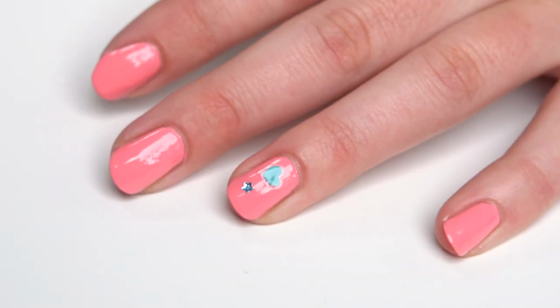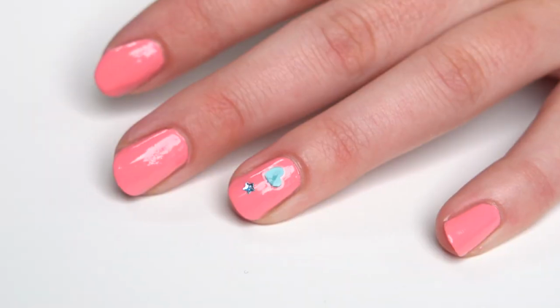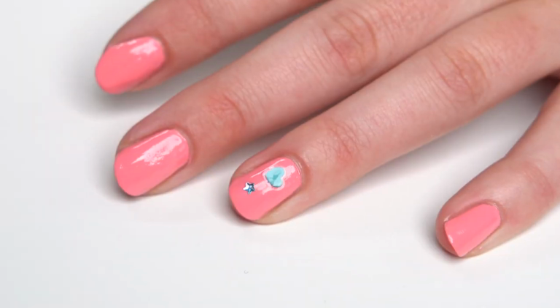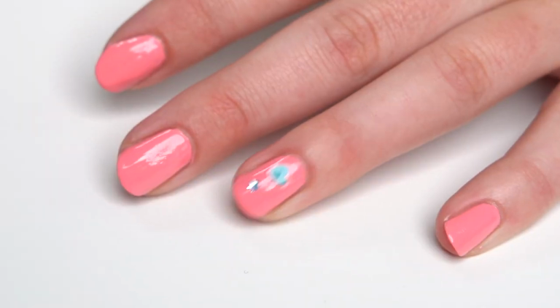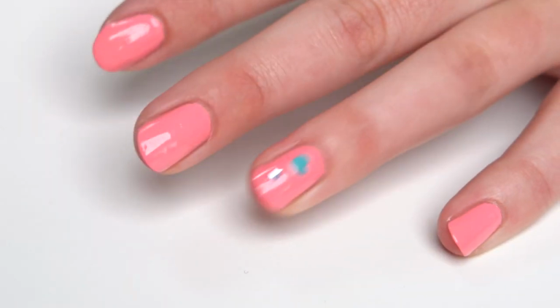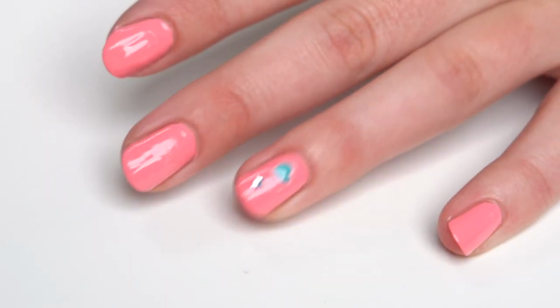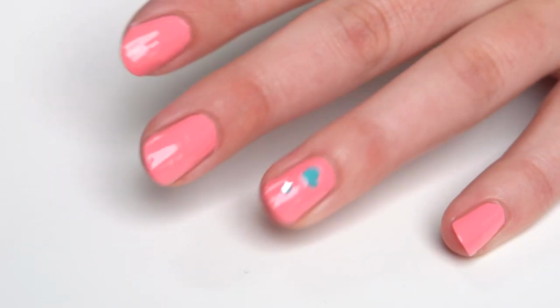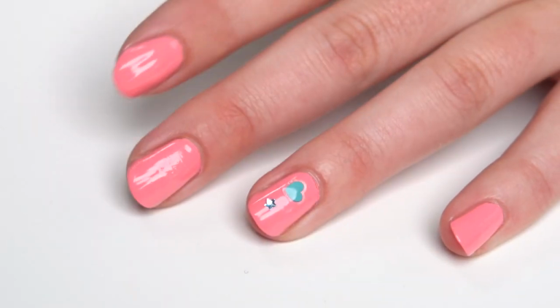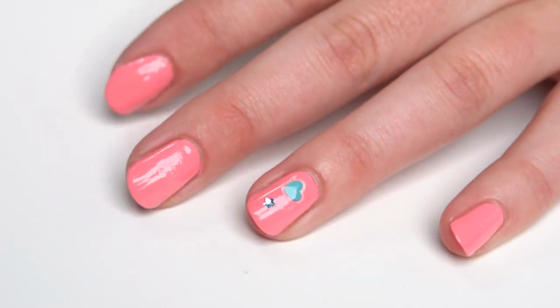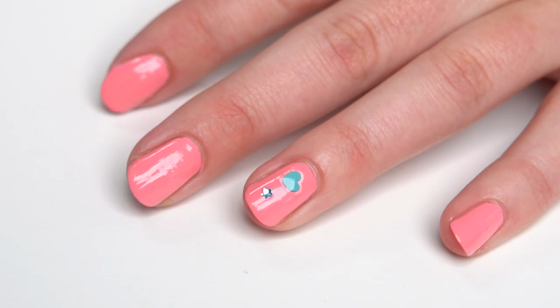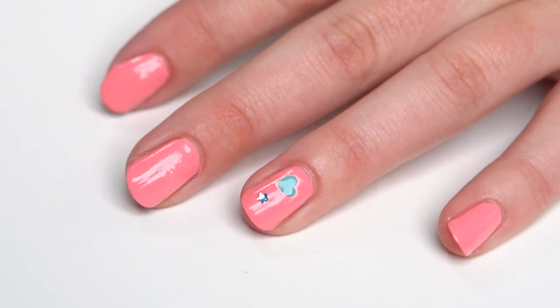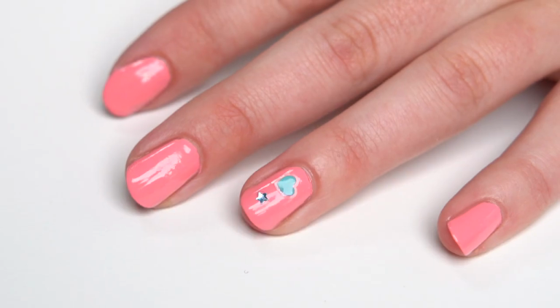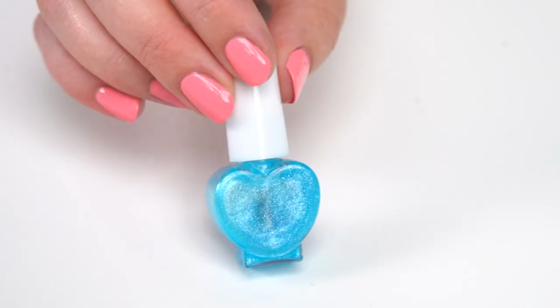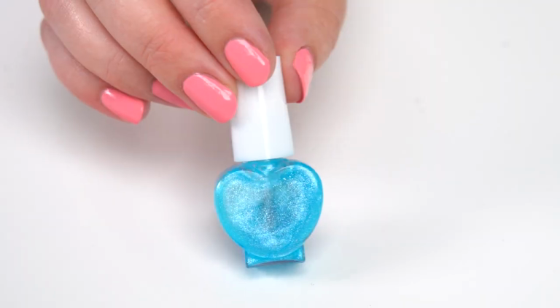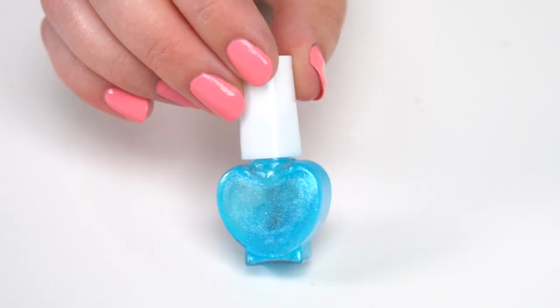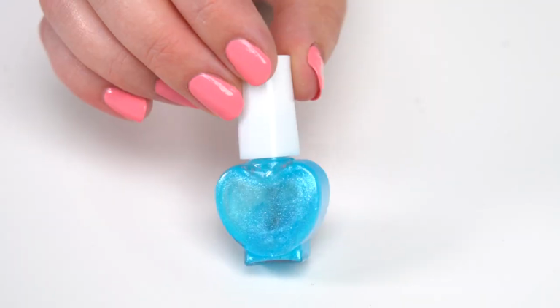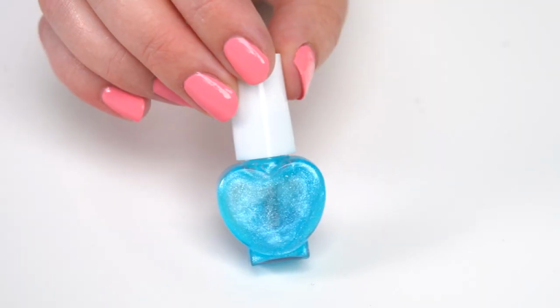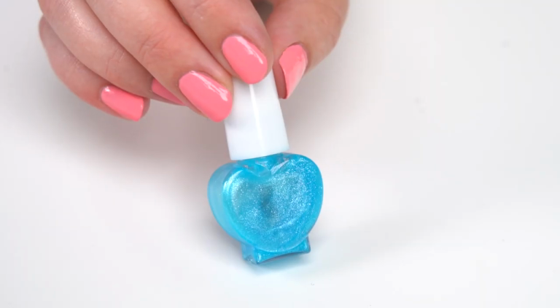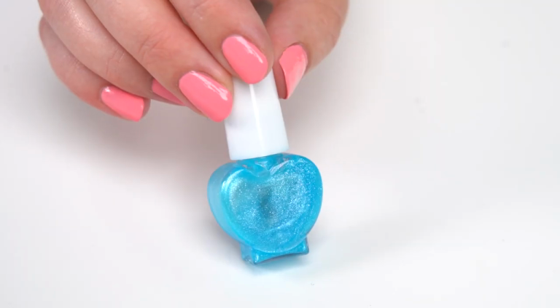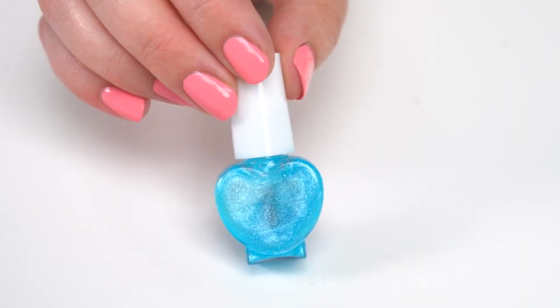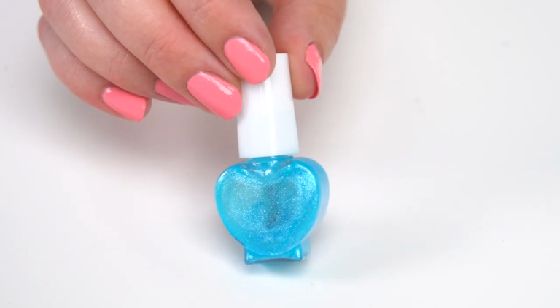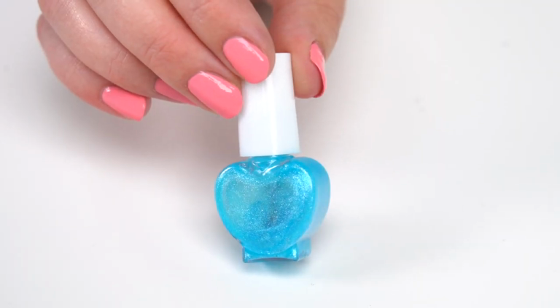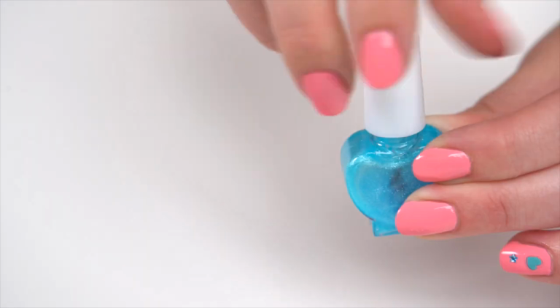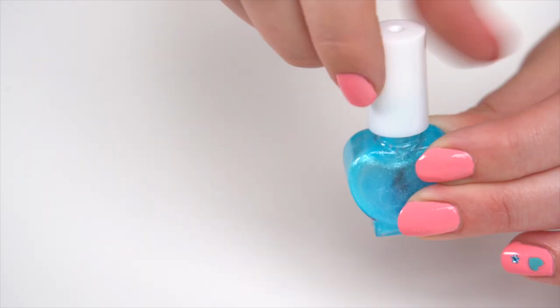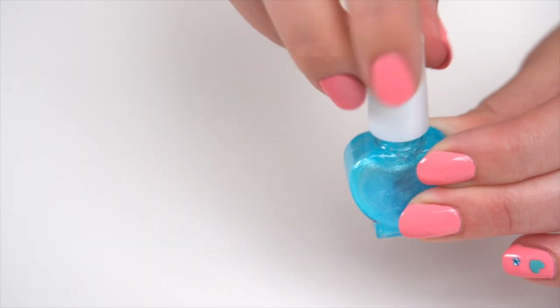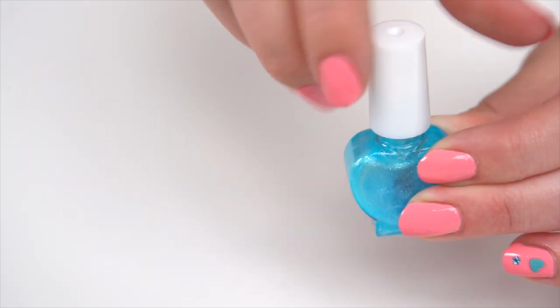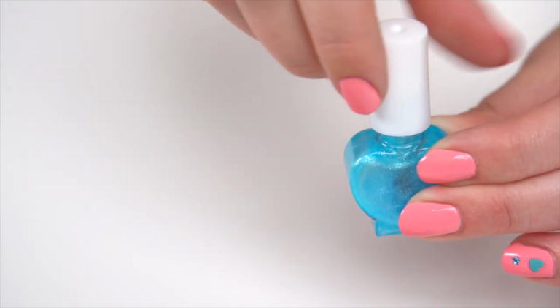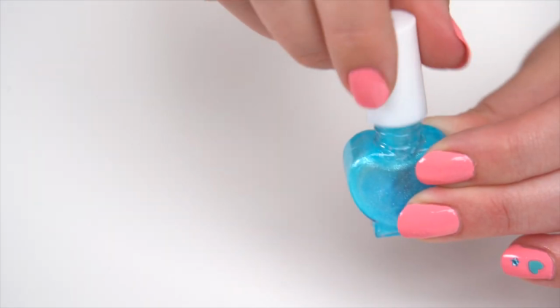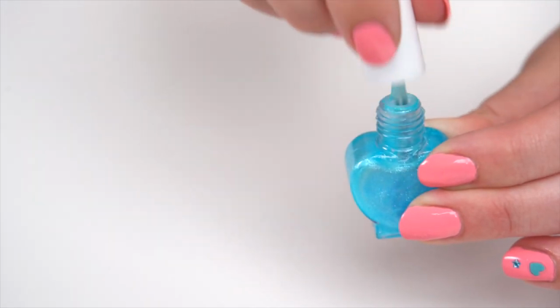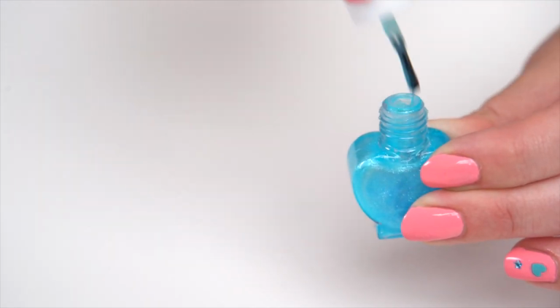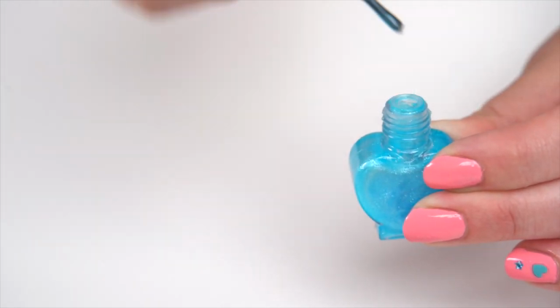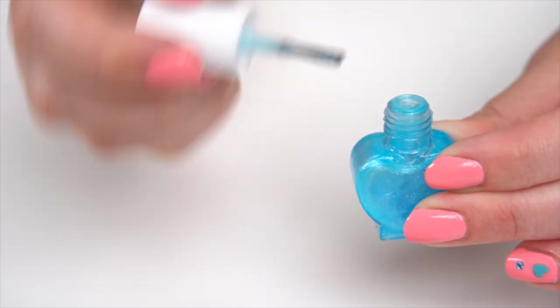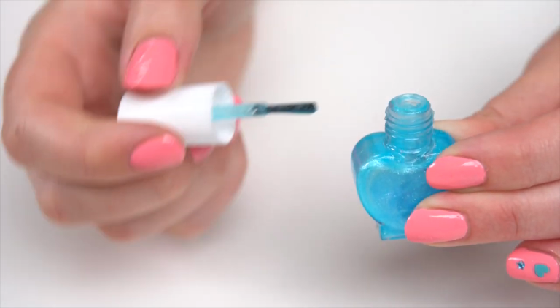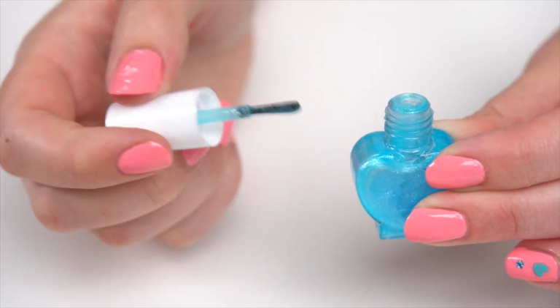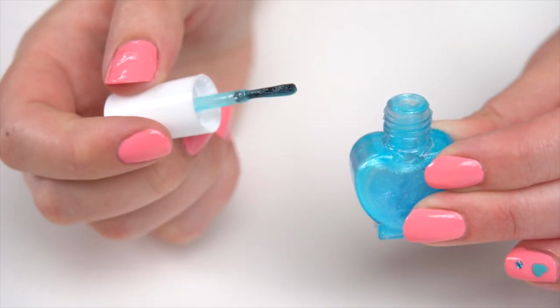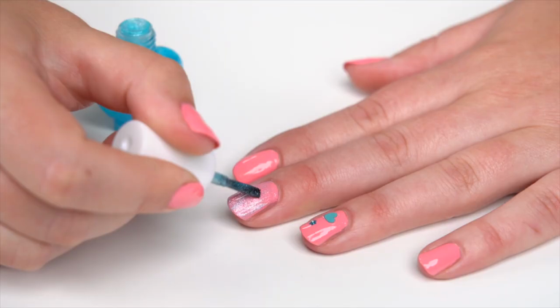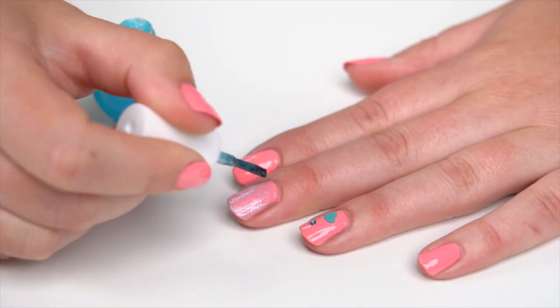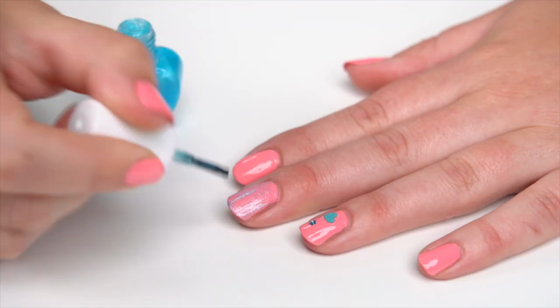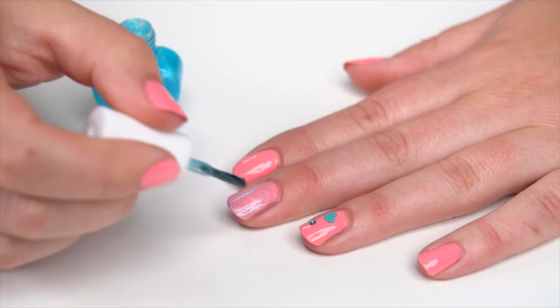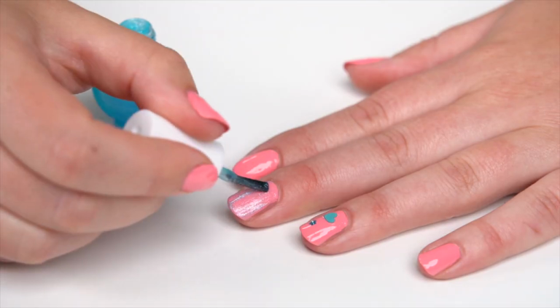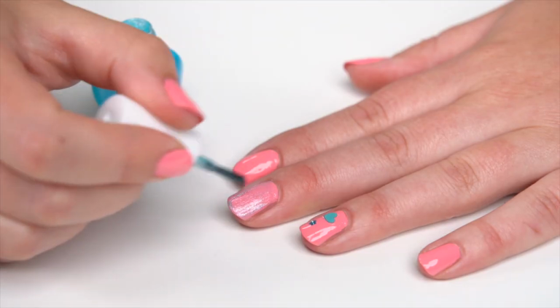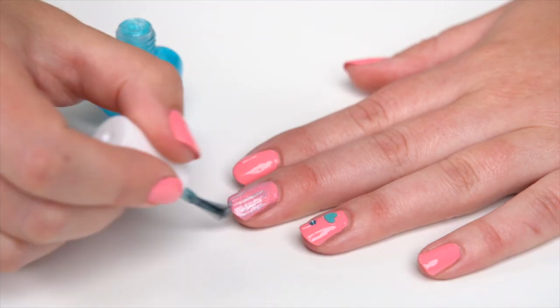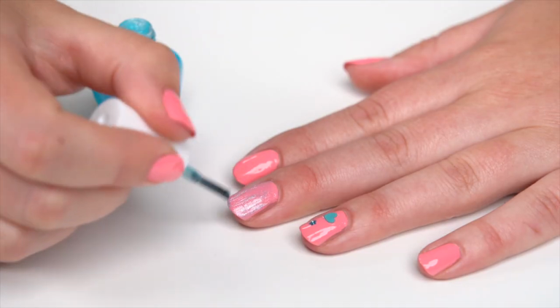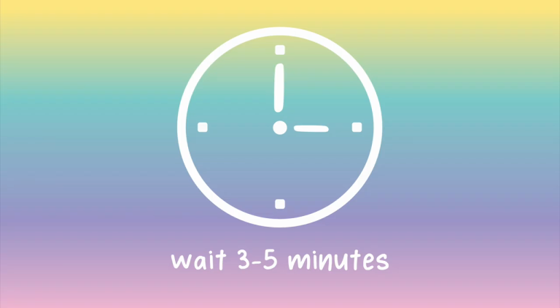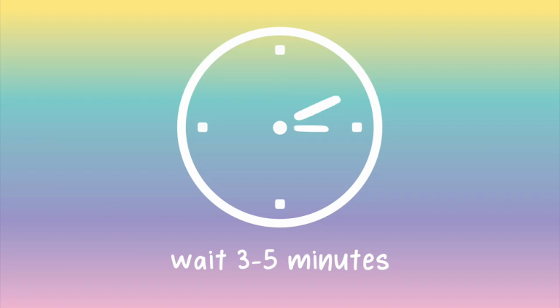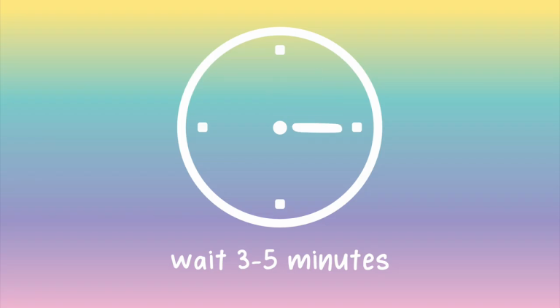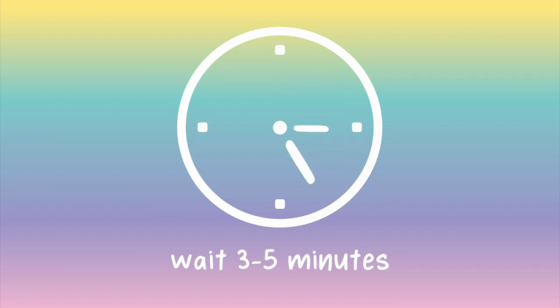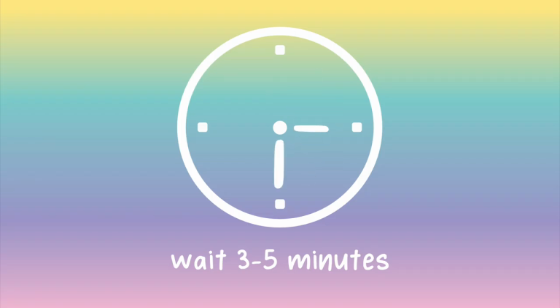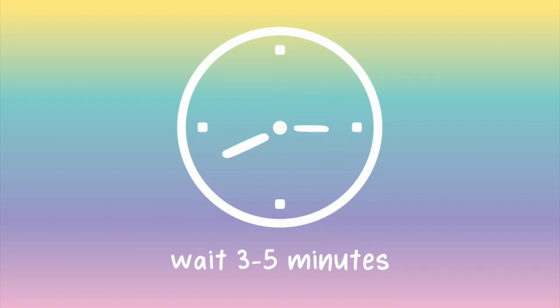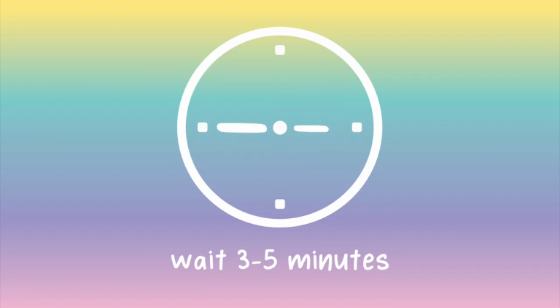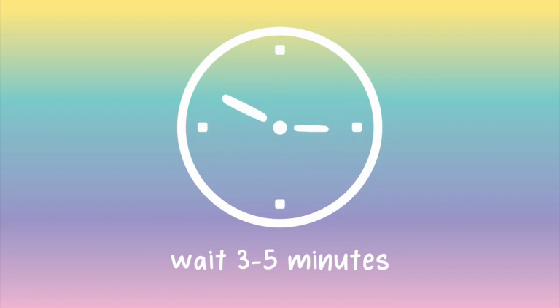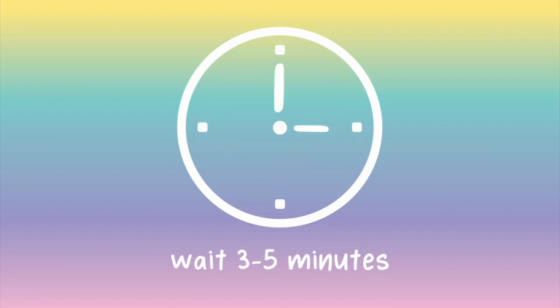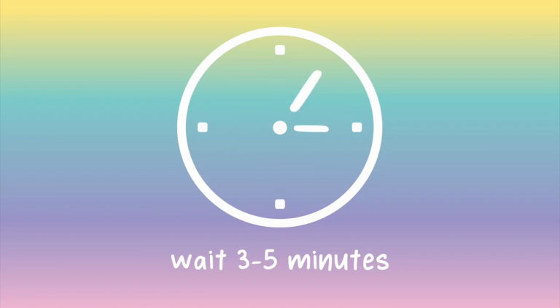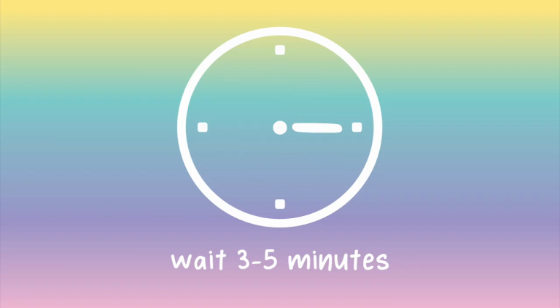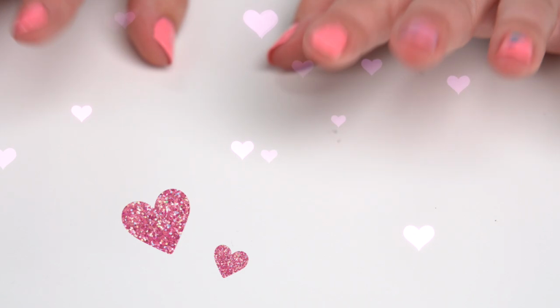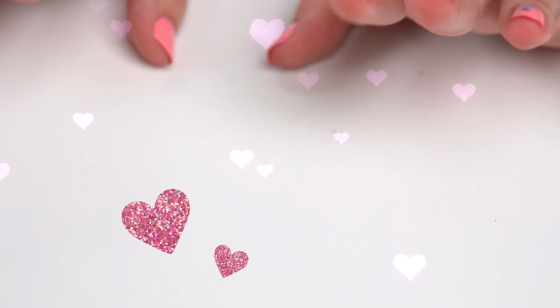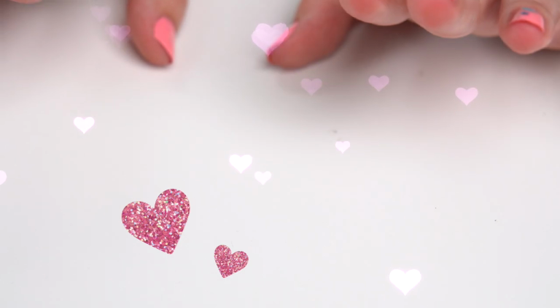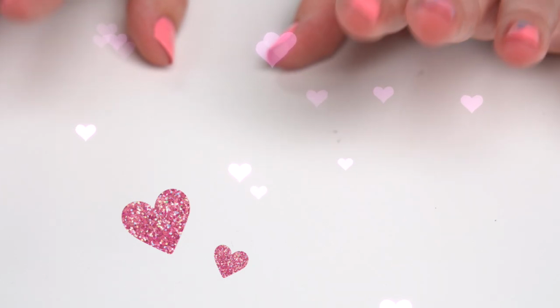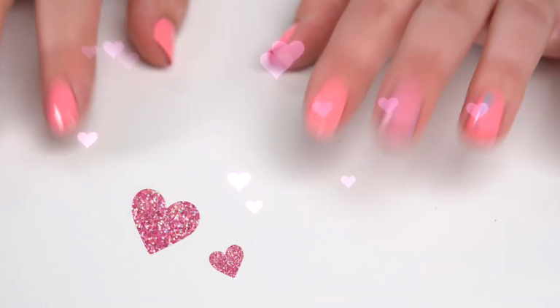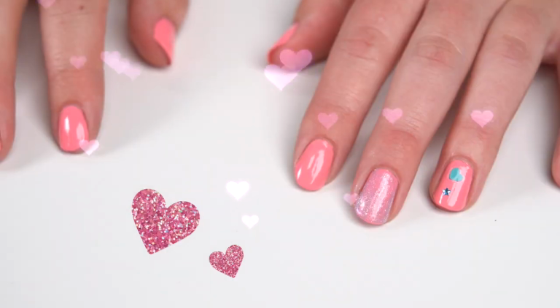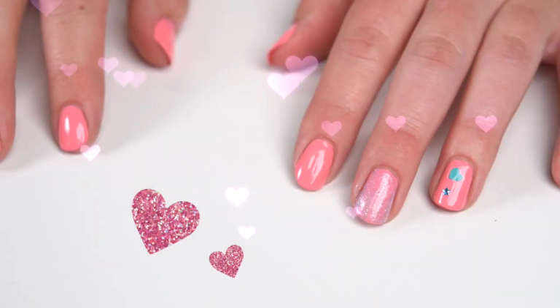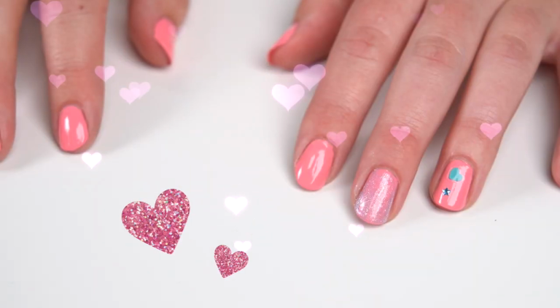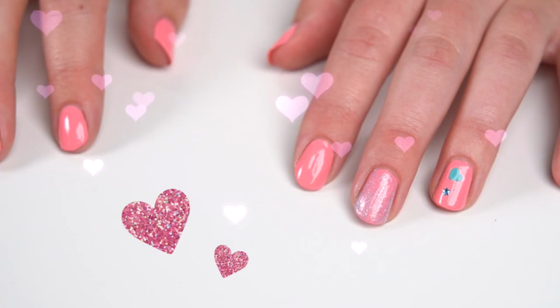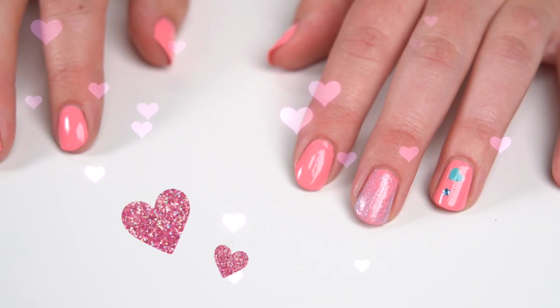To apply the shimmer nail polish, just repeat the same steps you did for the pink polish. It's as easy as that!